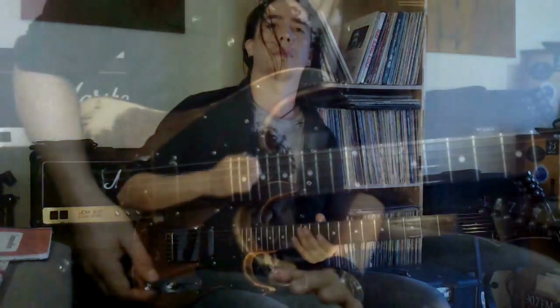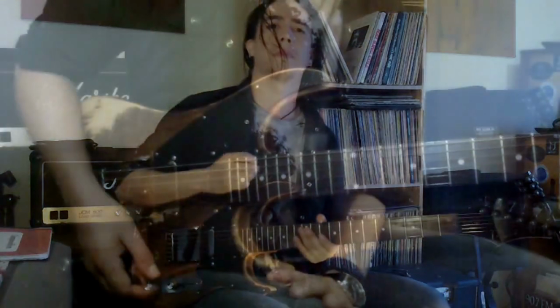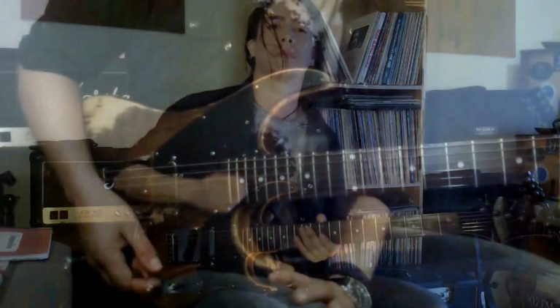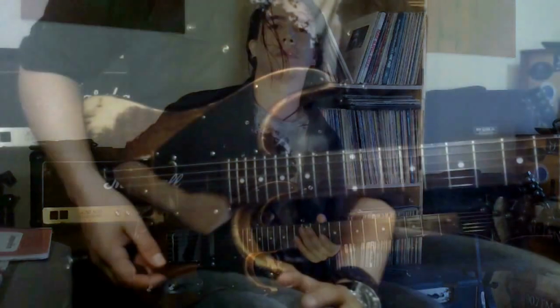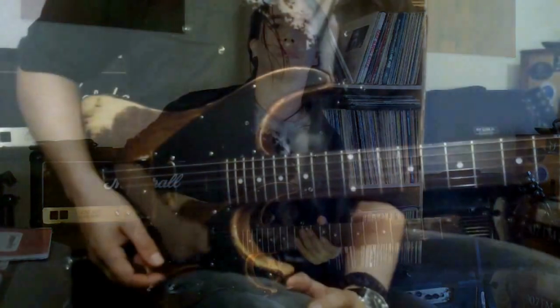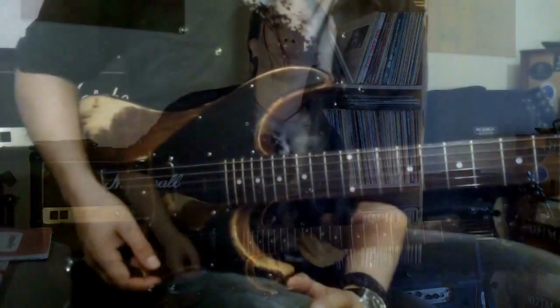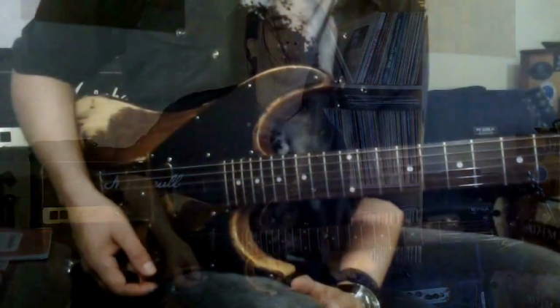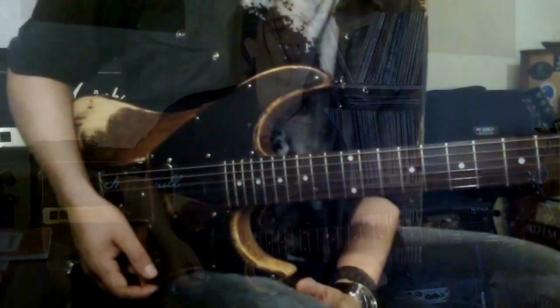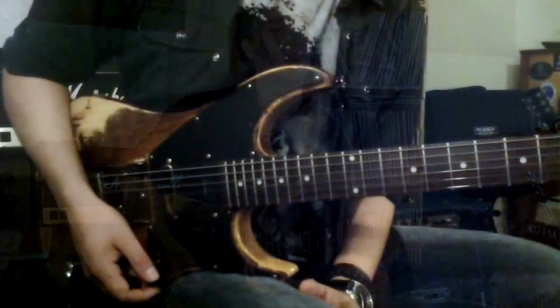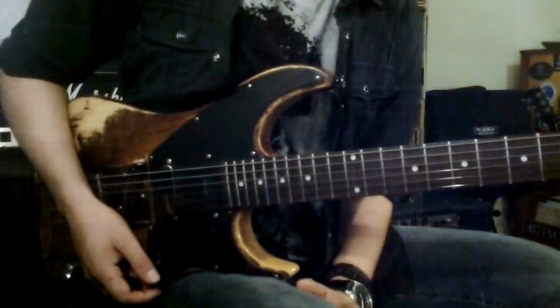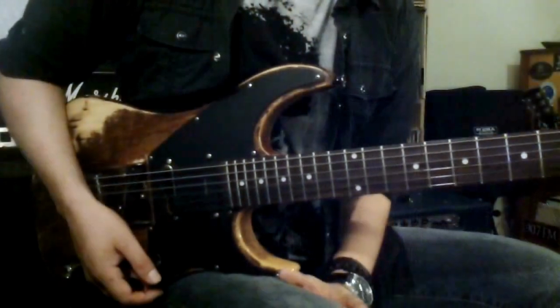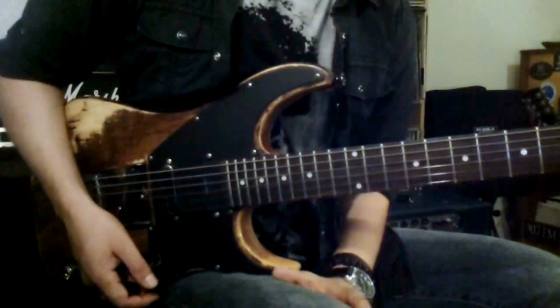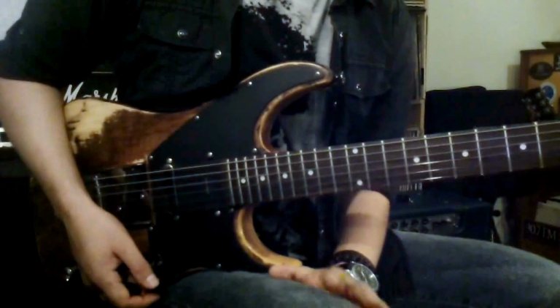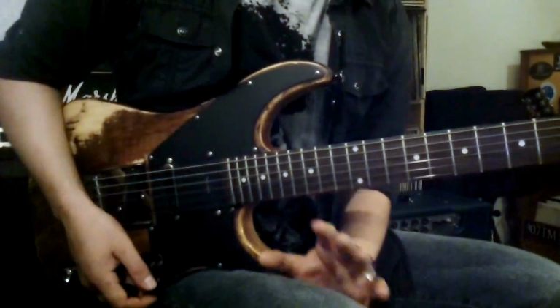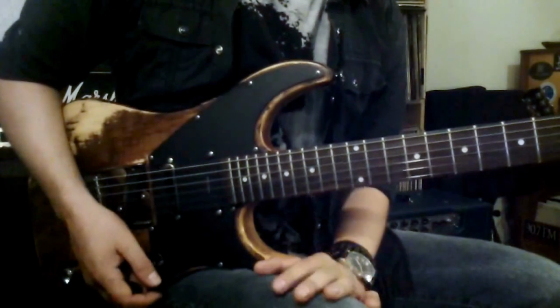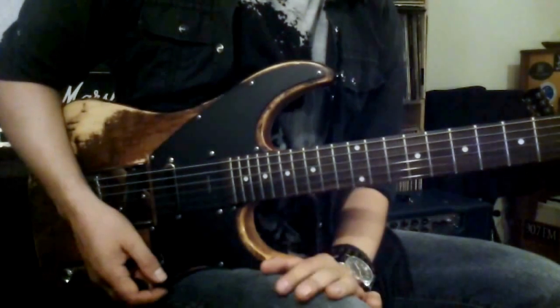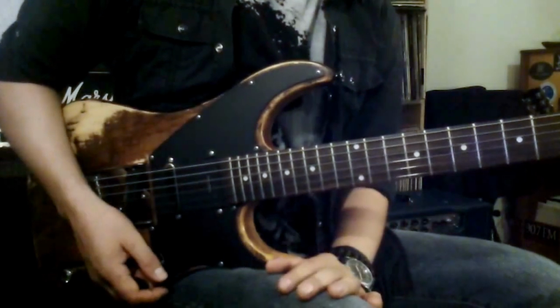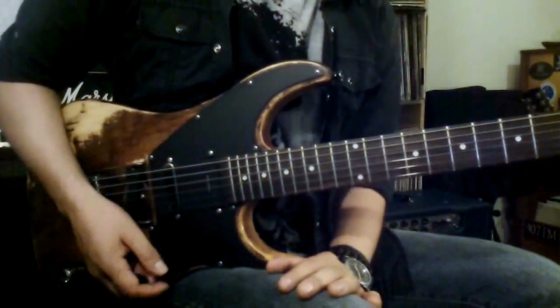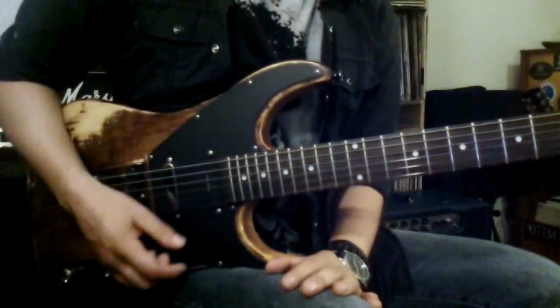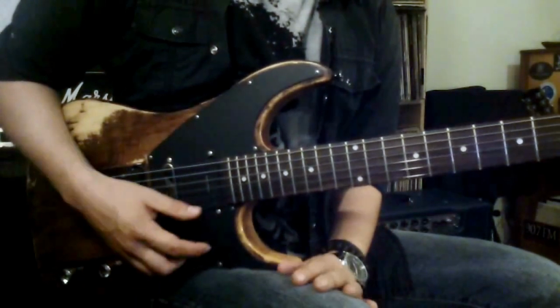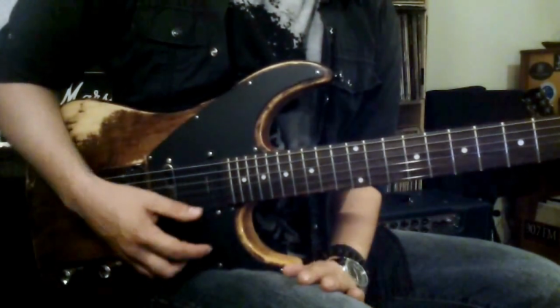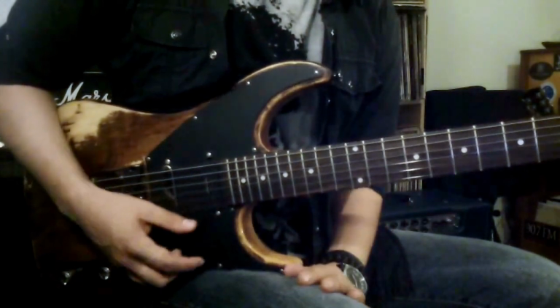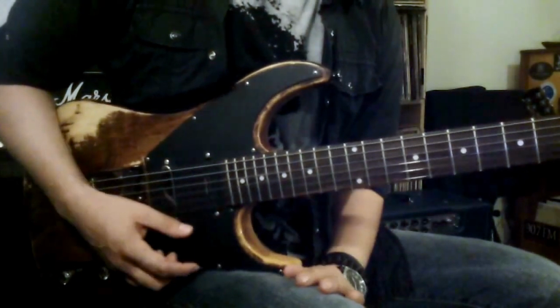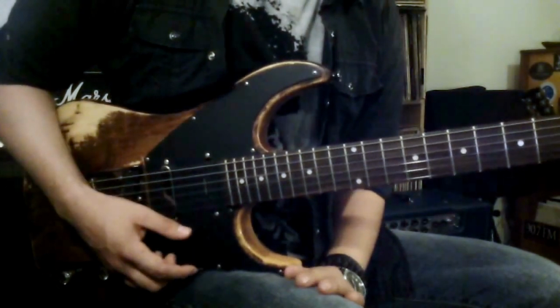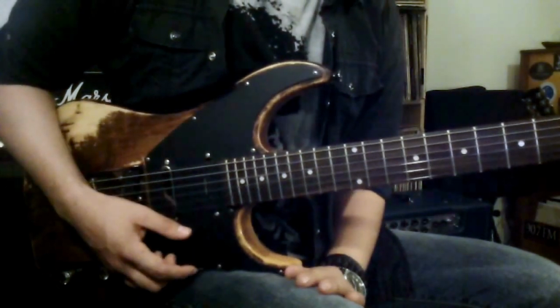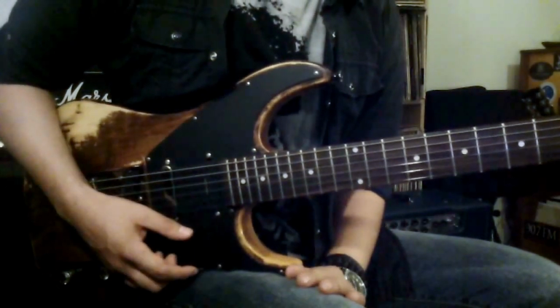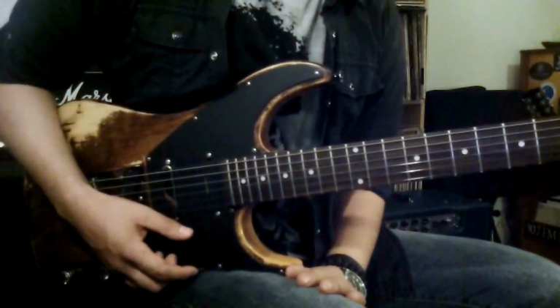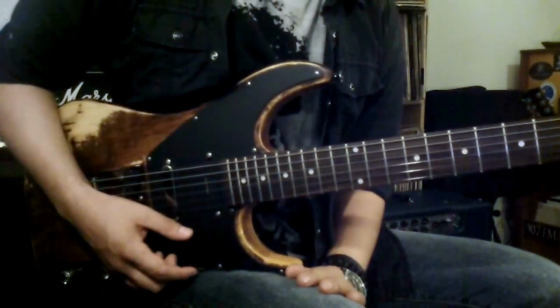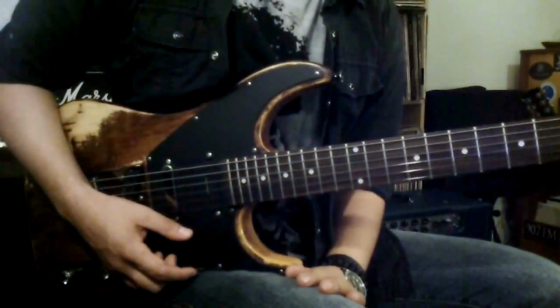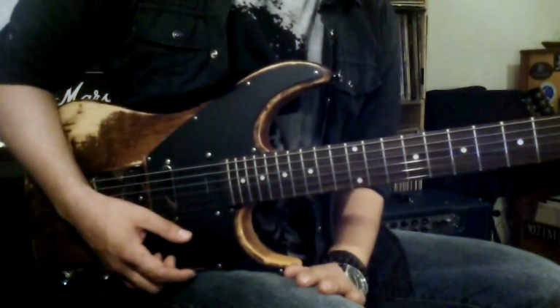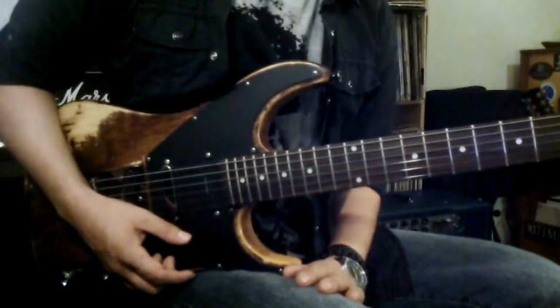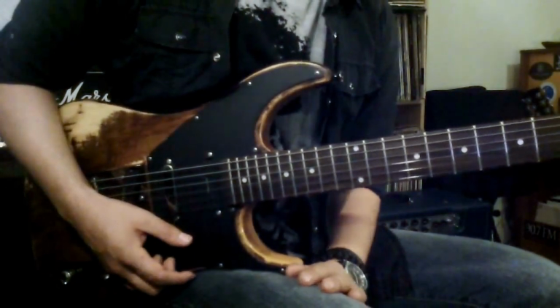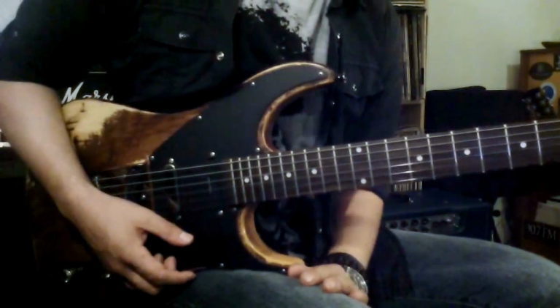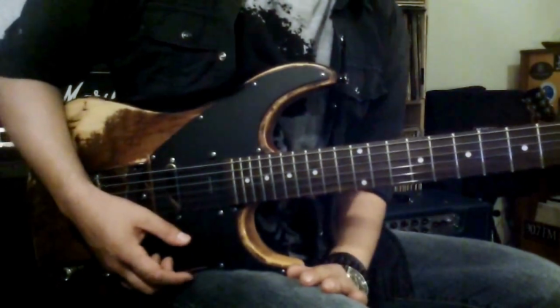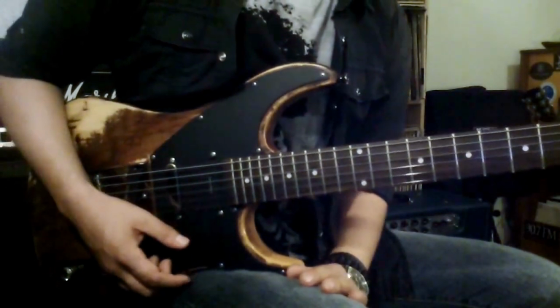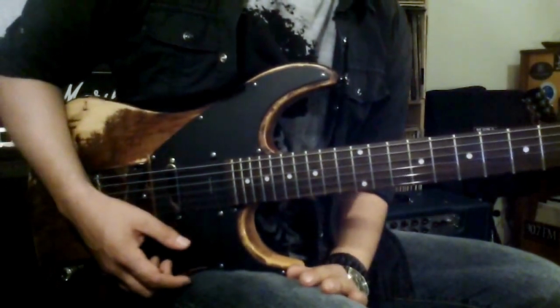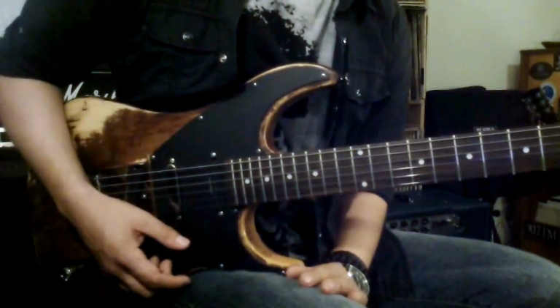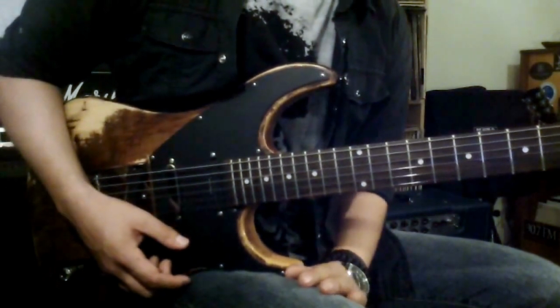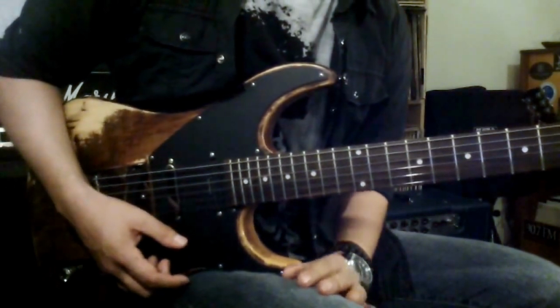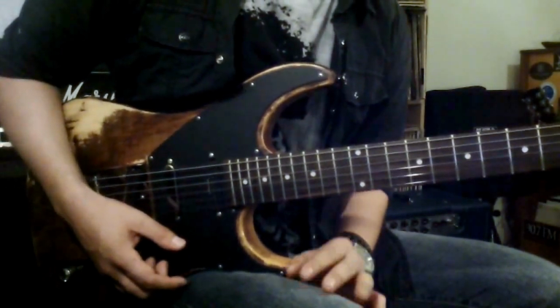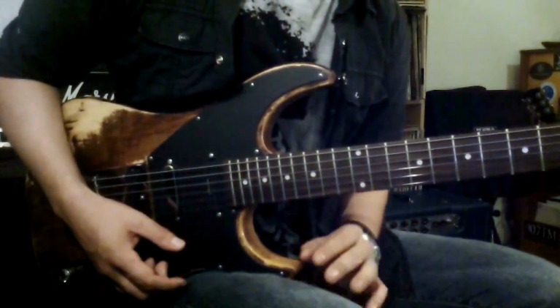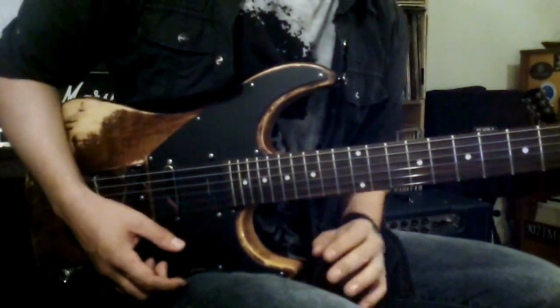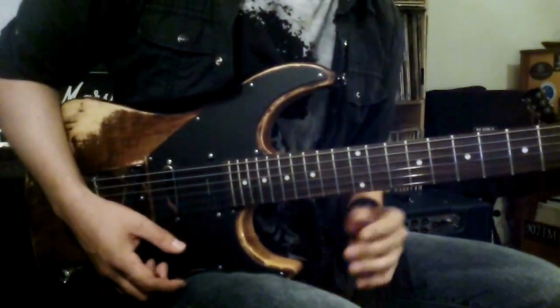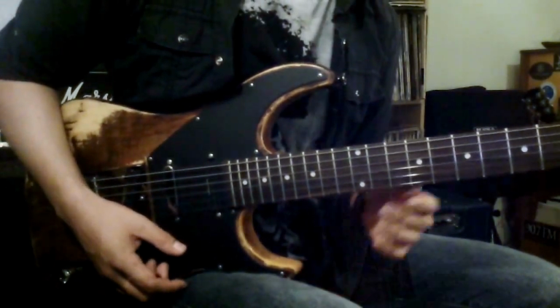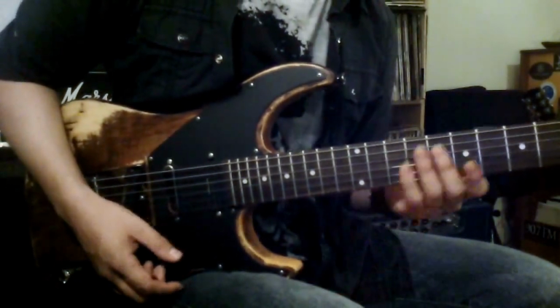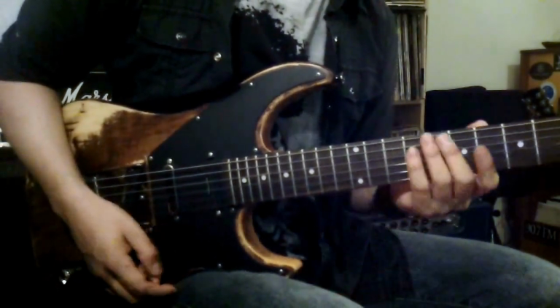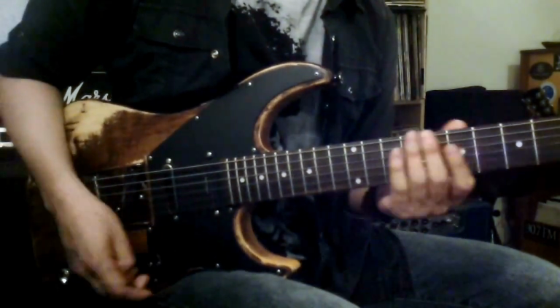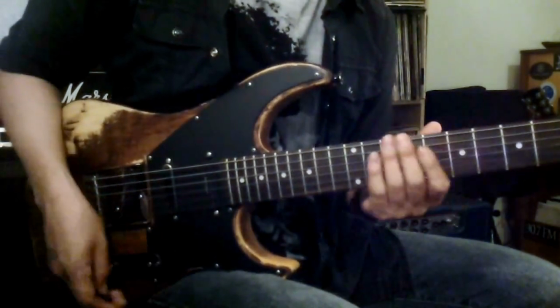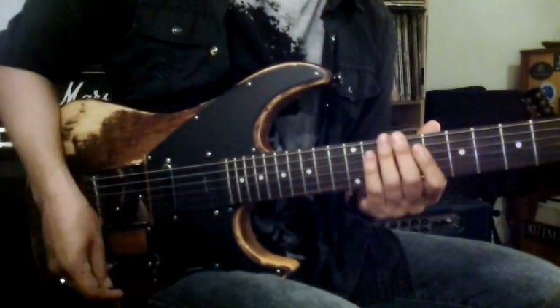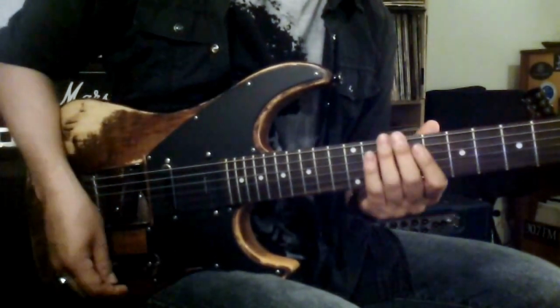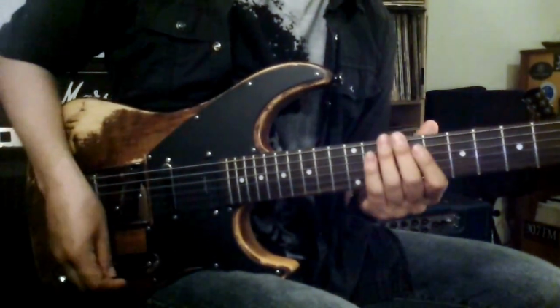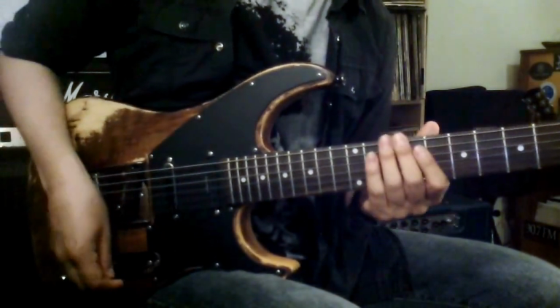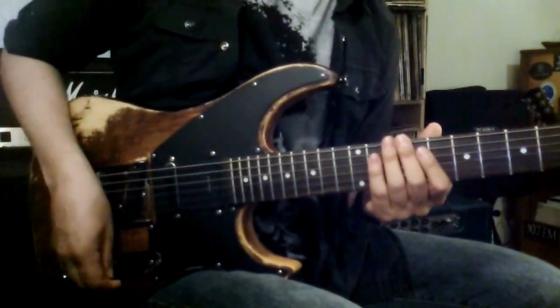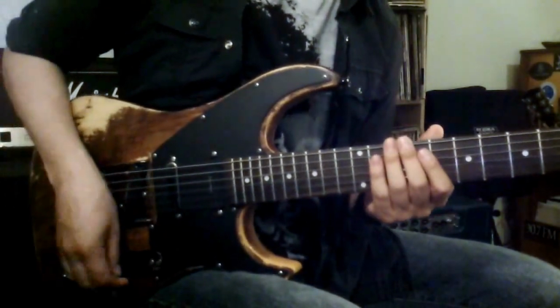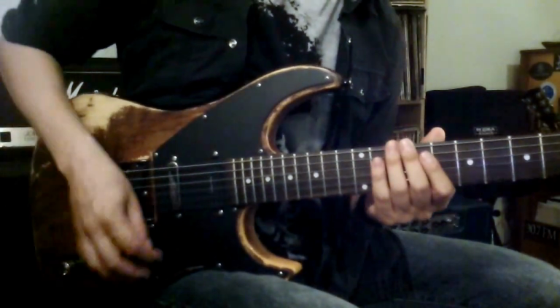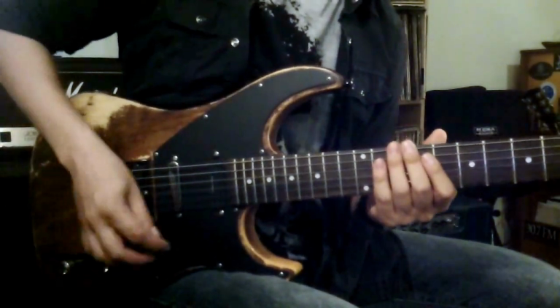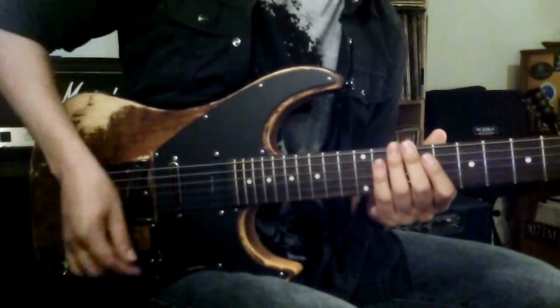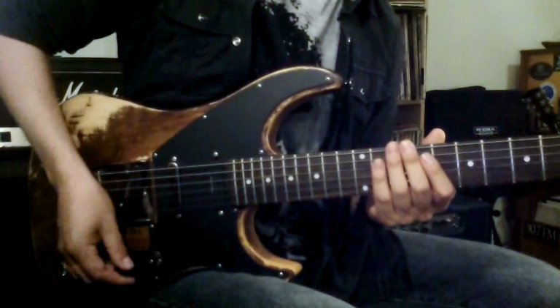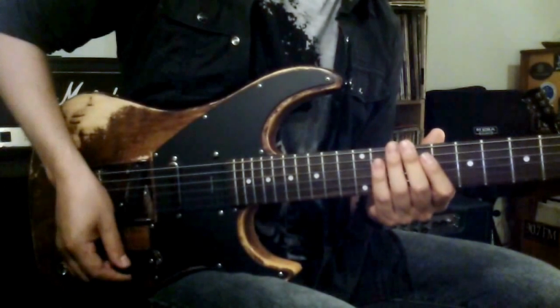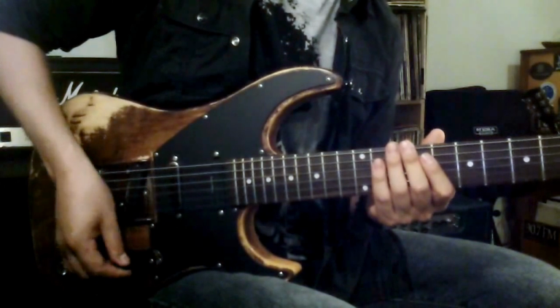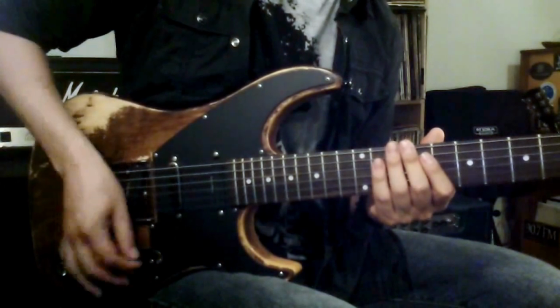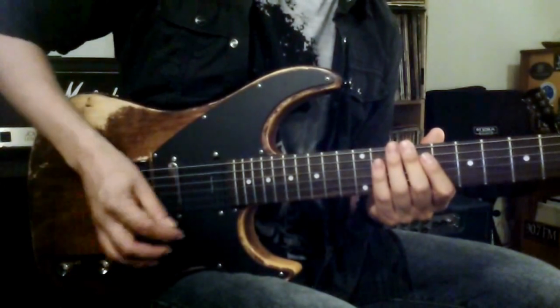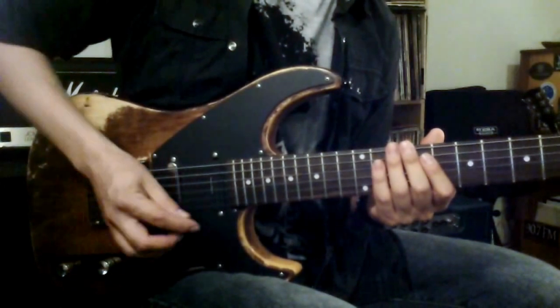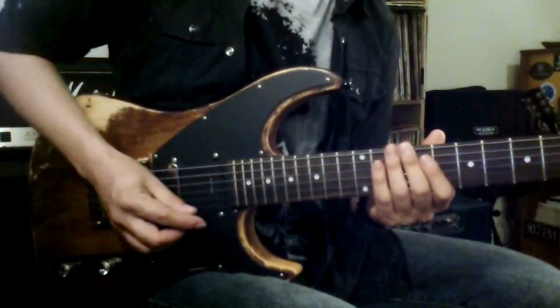Okay, so we only need one pattern here really, and I'll break it in three parts, and each part will have four notes. Here's position number one.